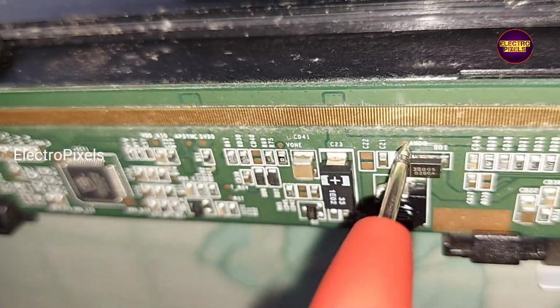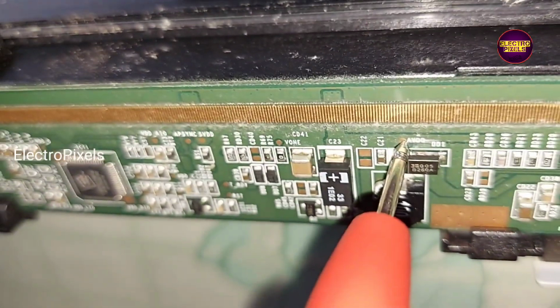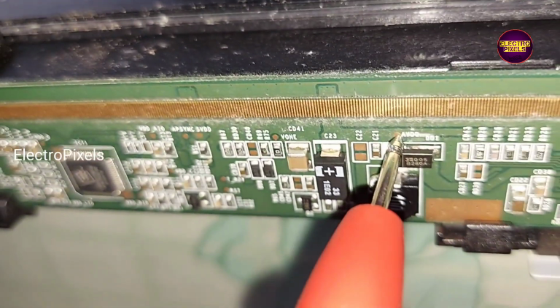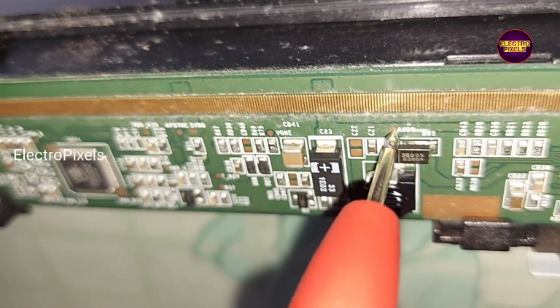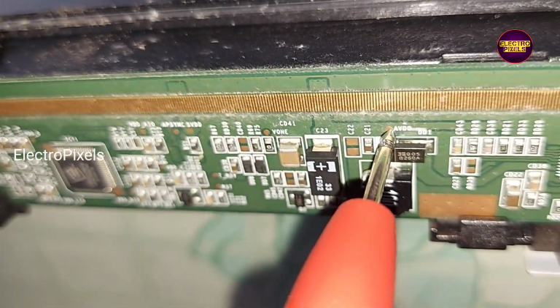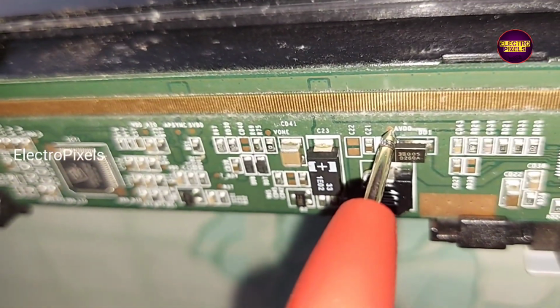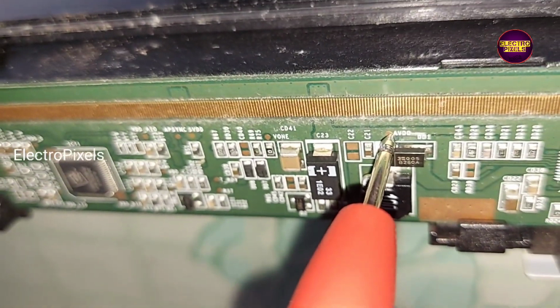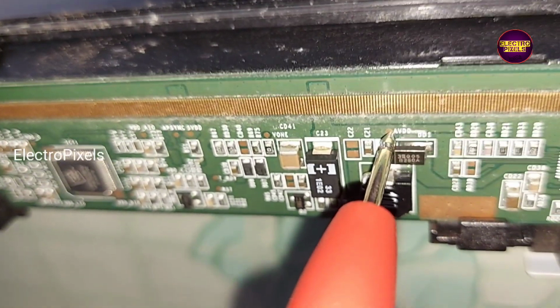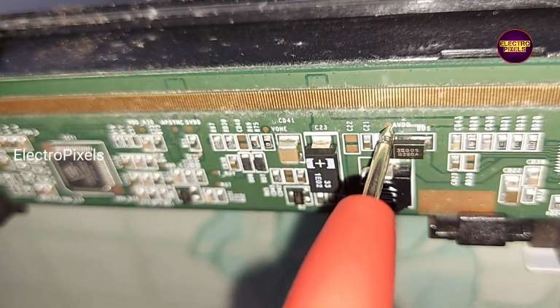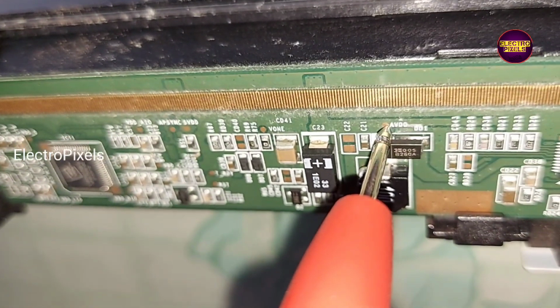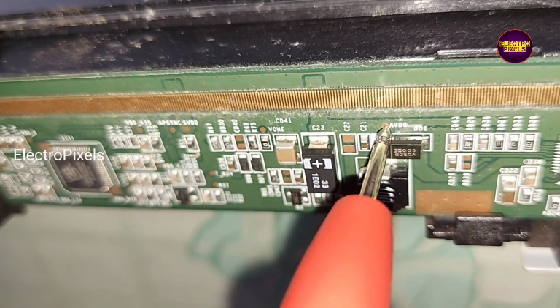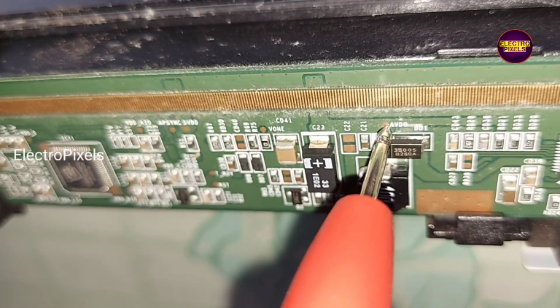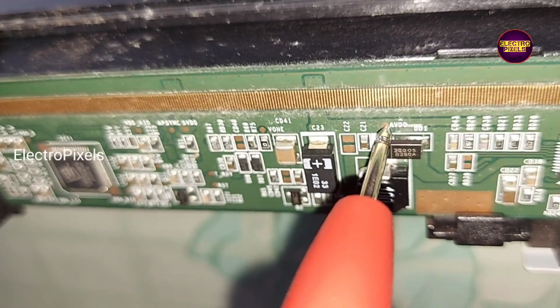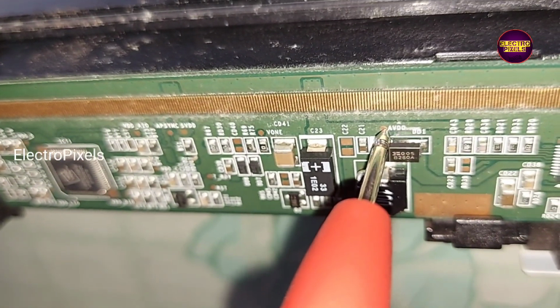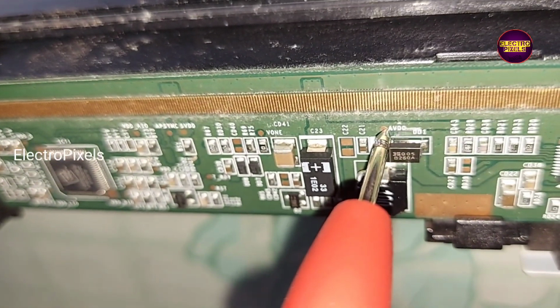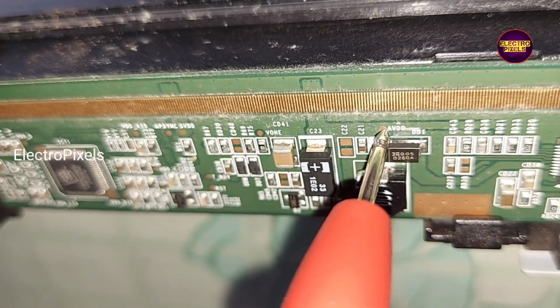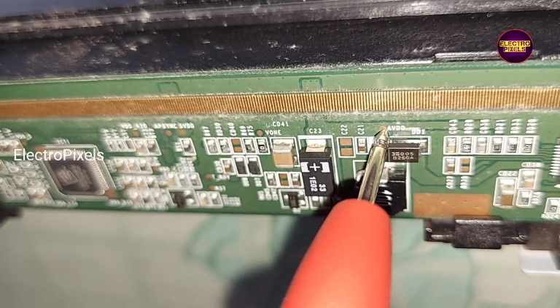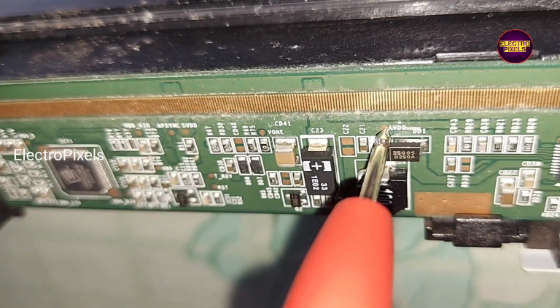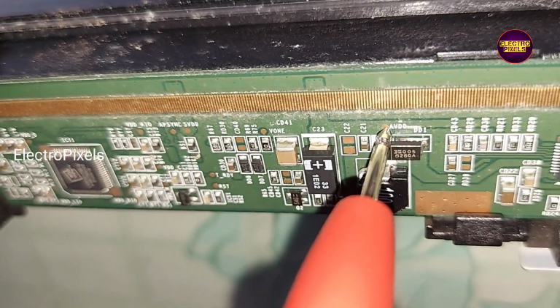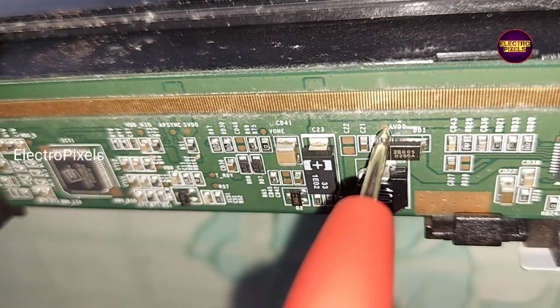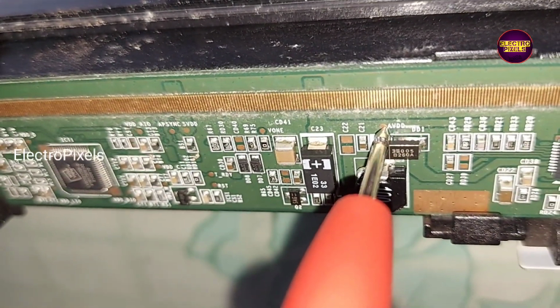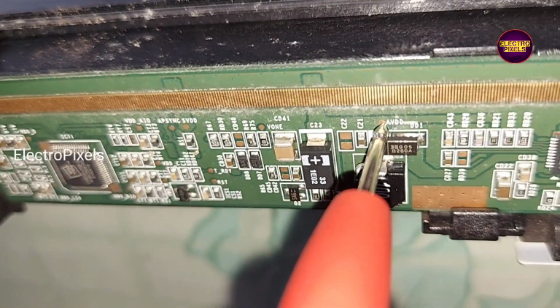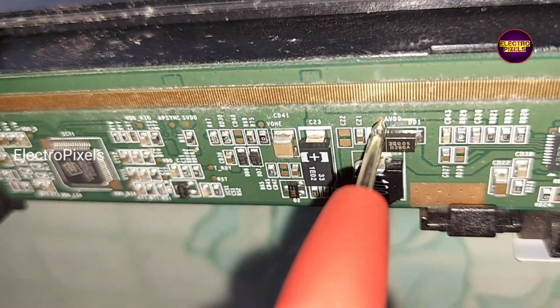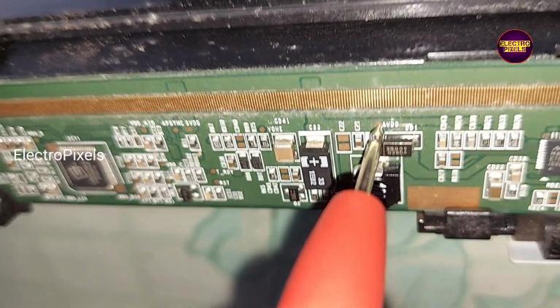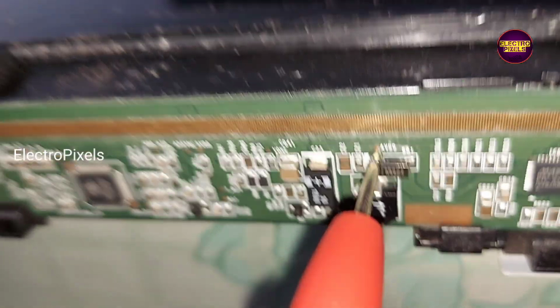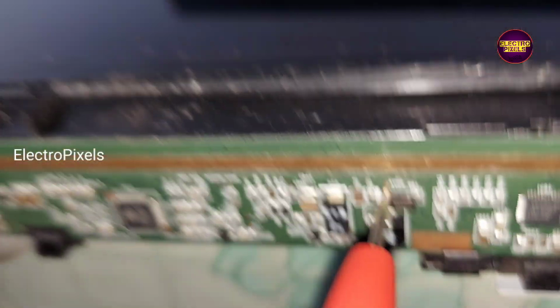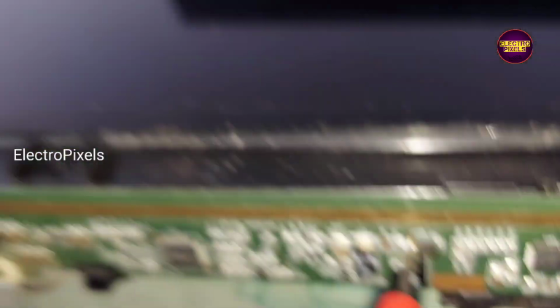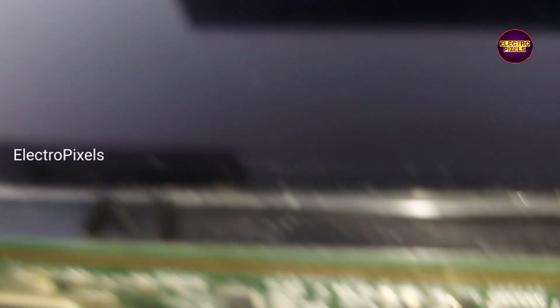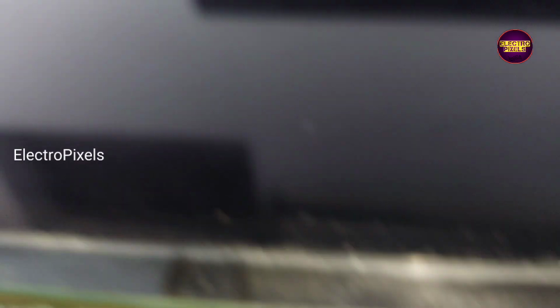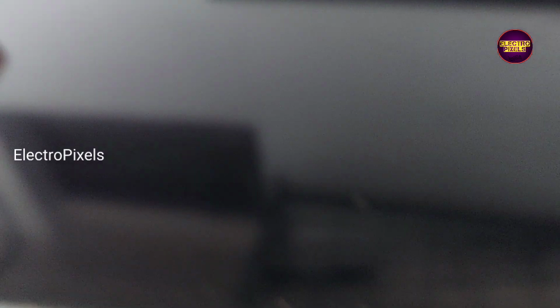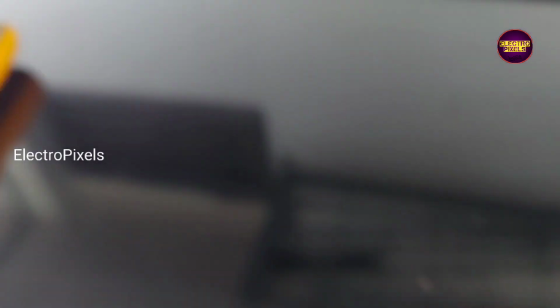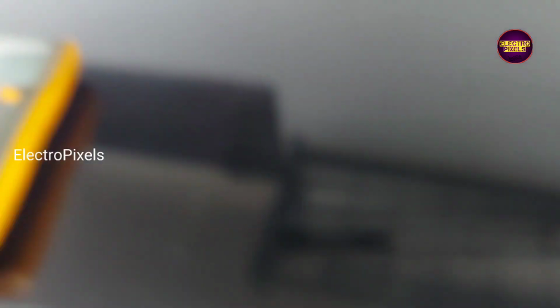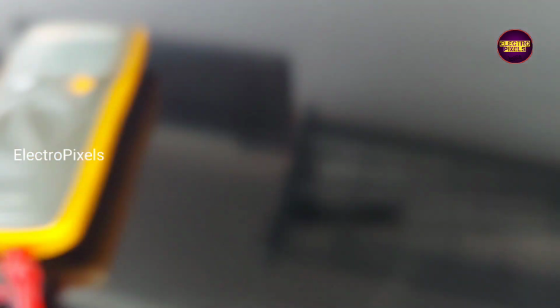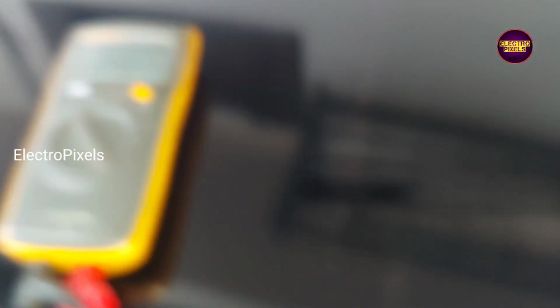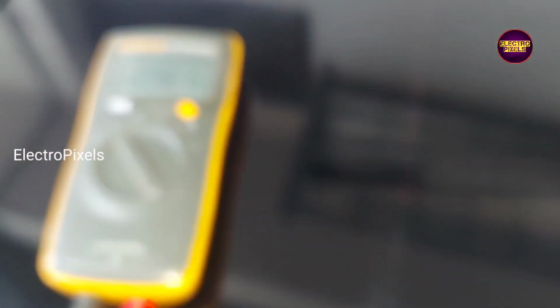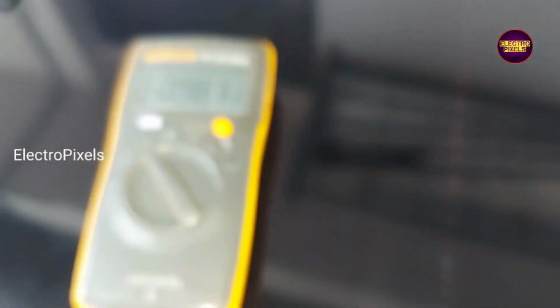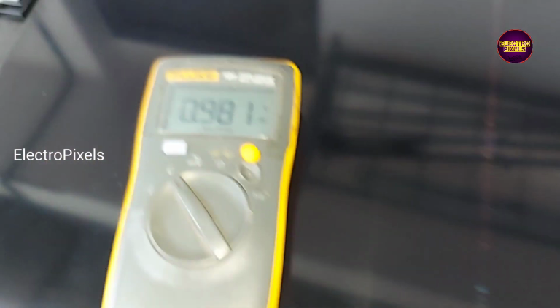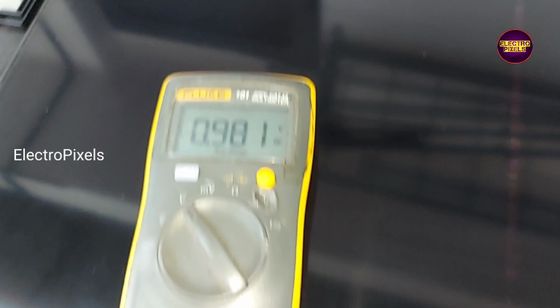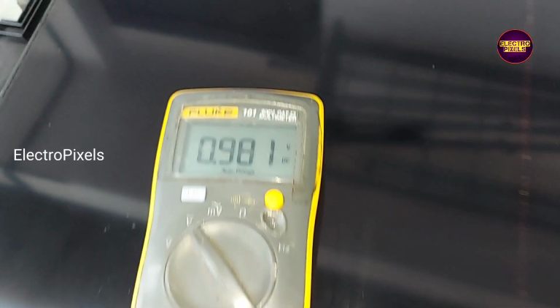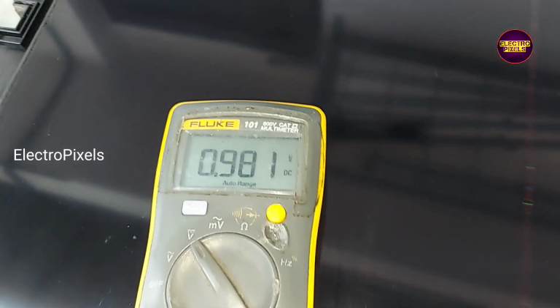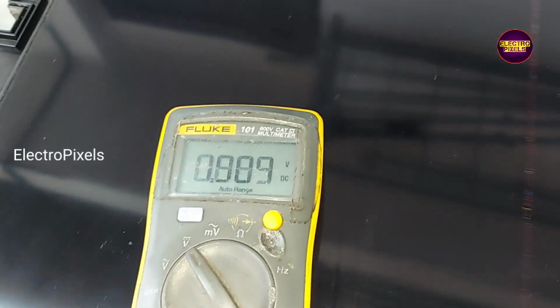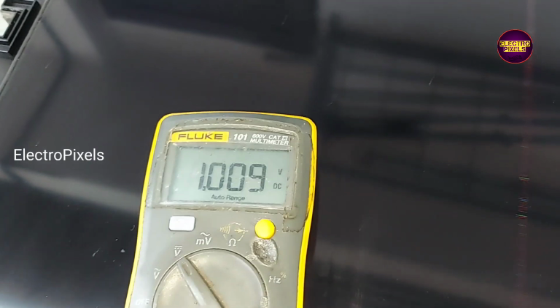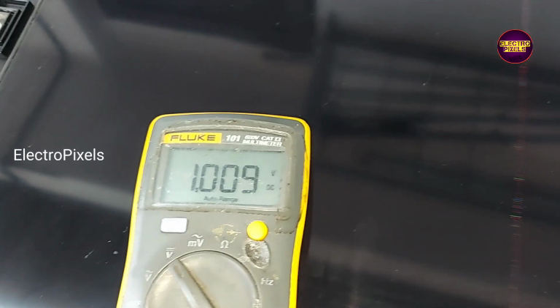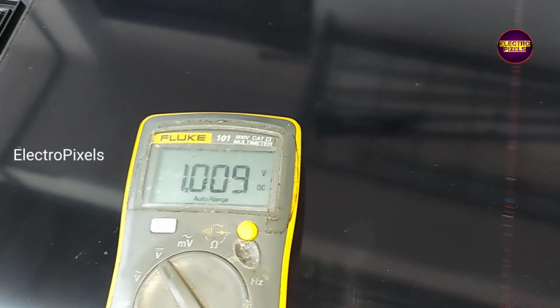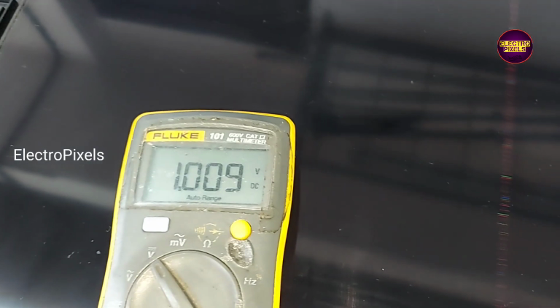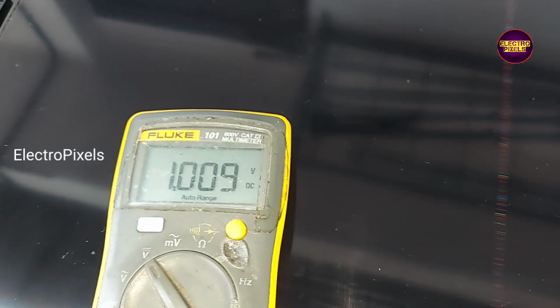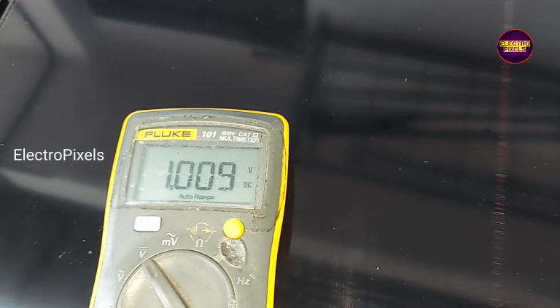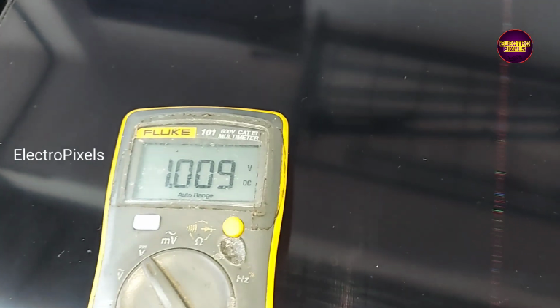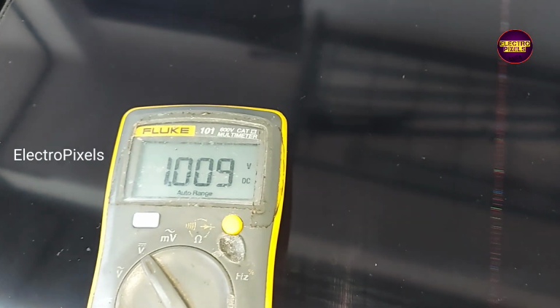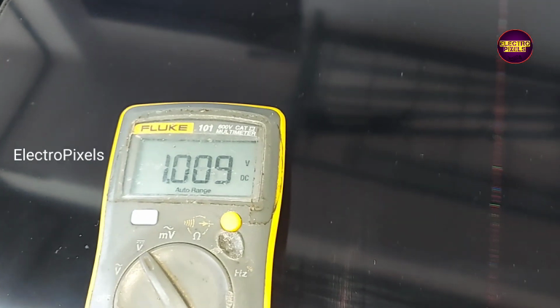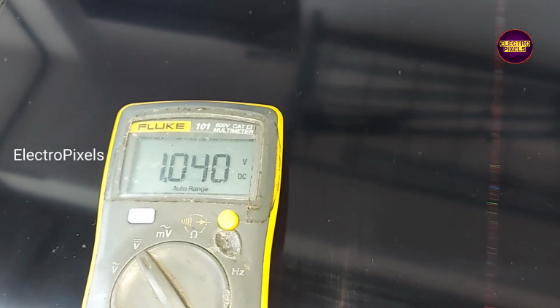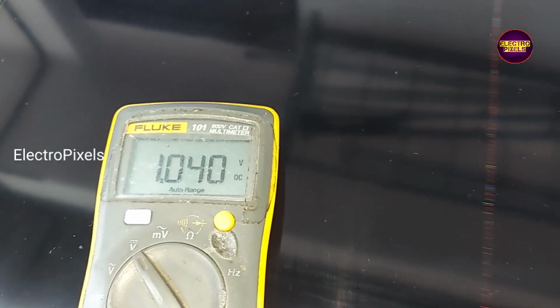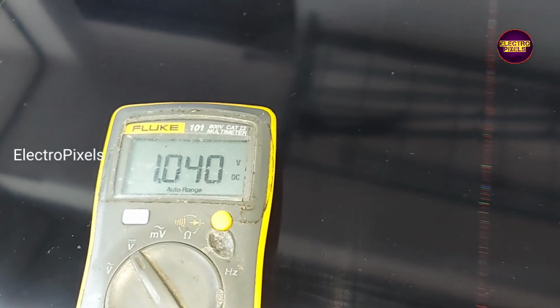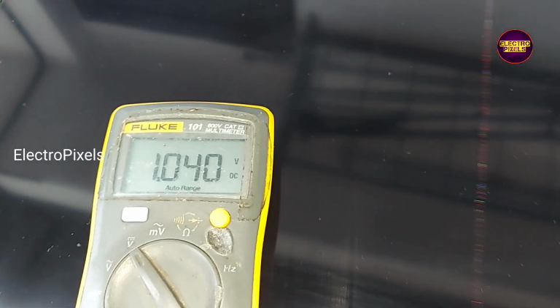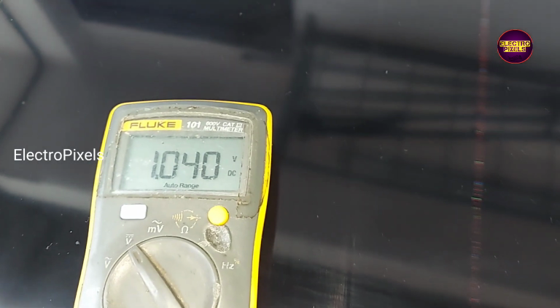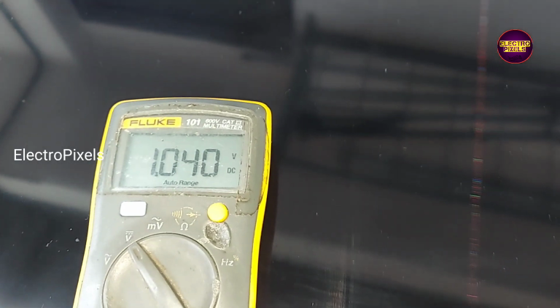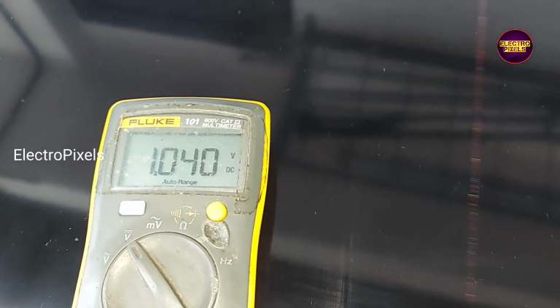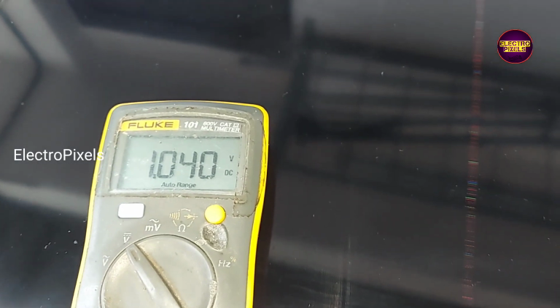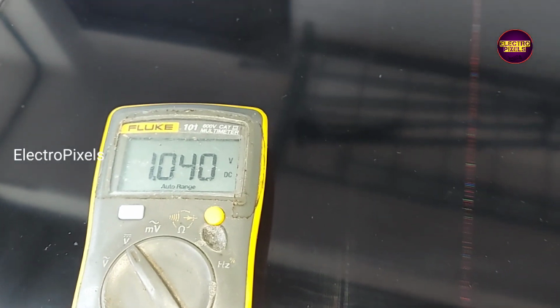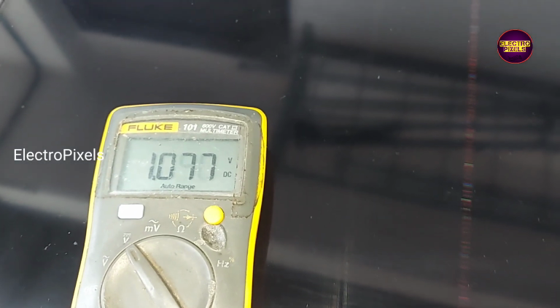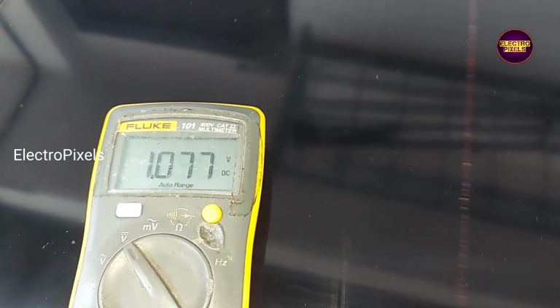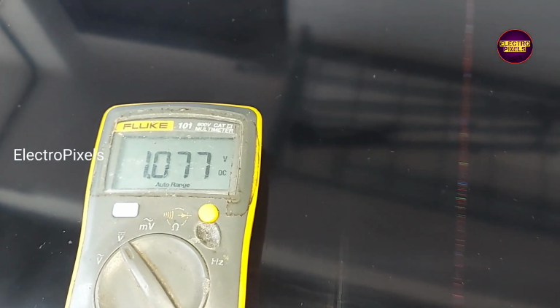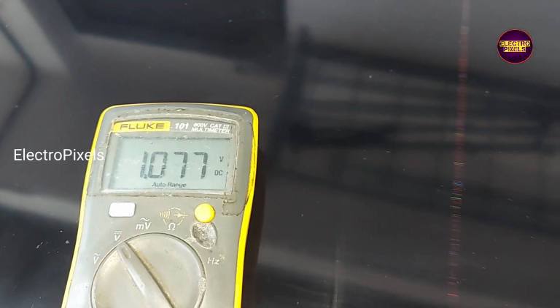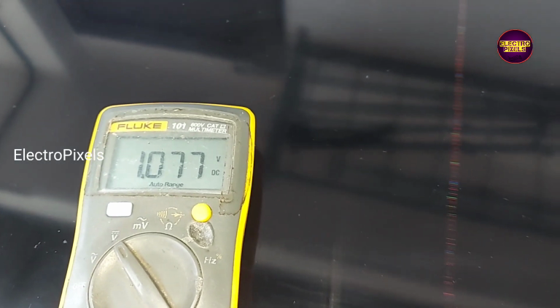Friends, this is the AVDD test point, and here you can see the AVDD voltage is also missing.